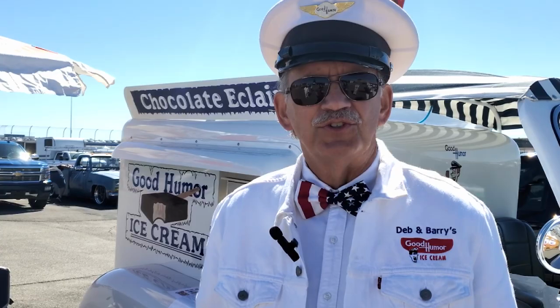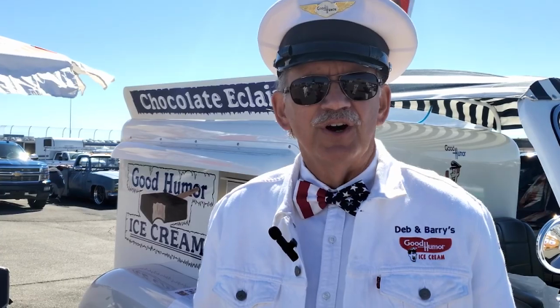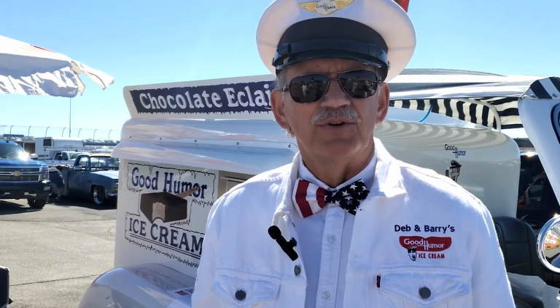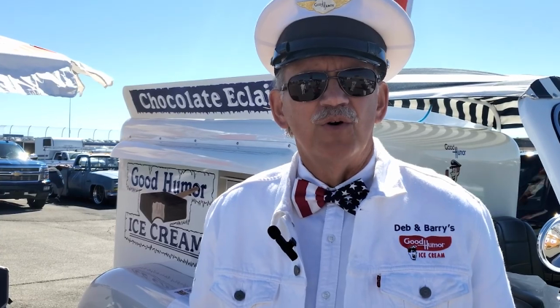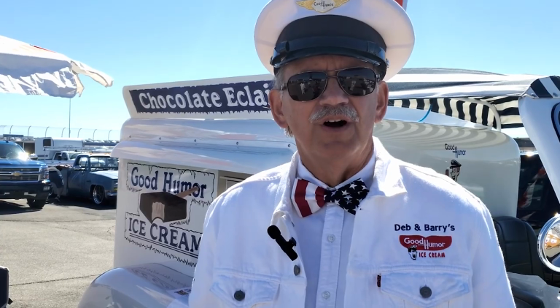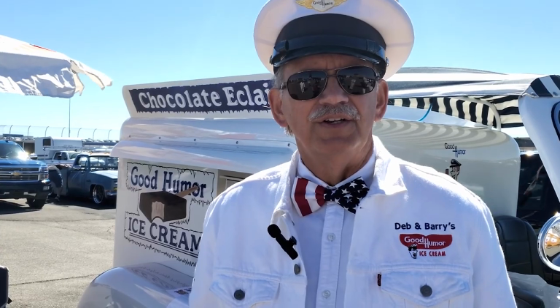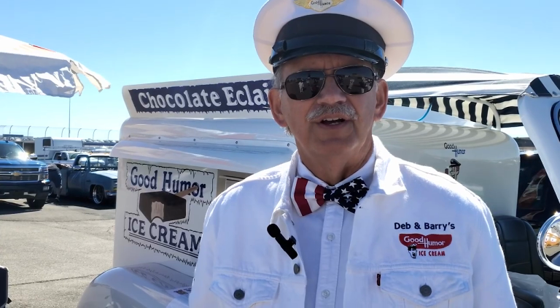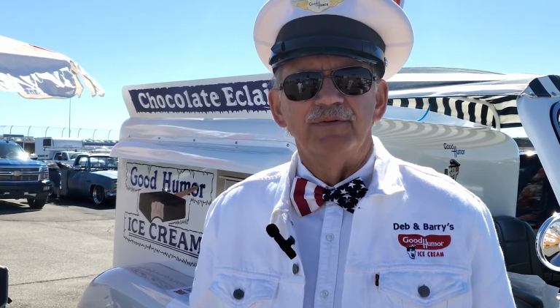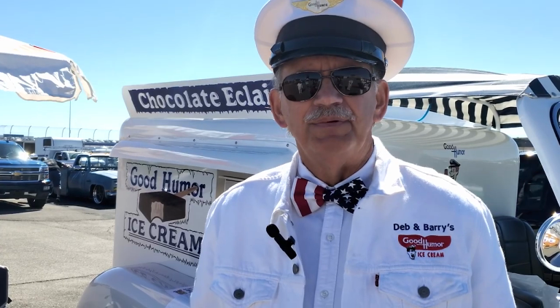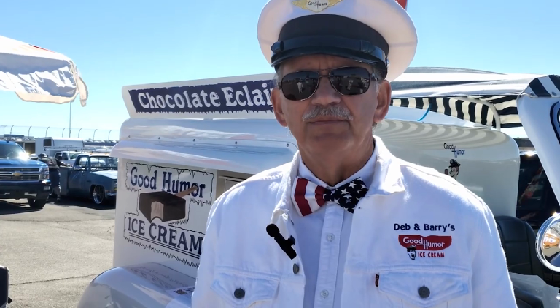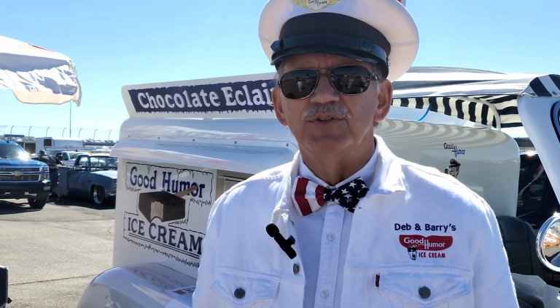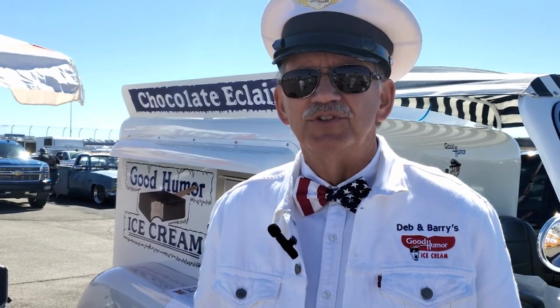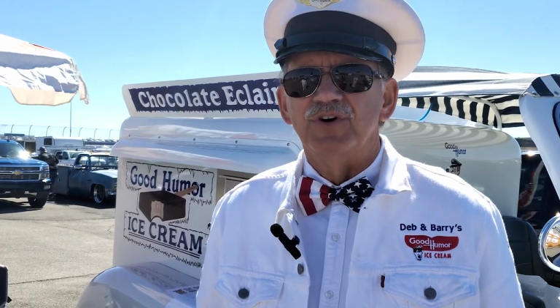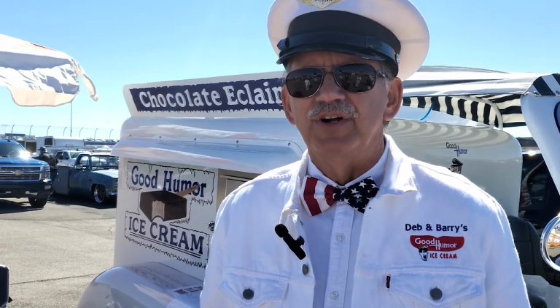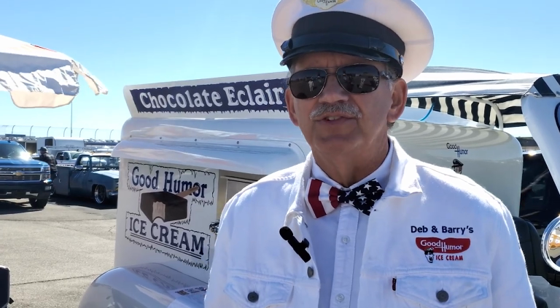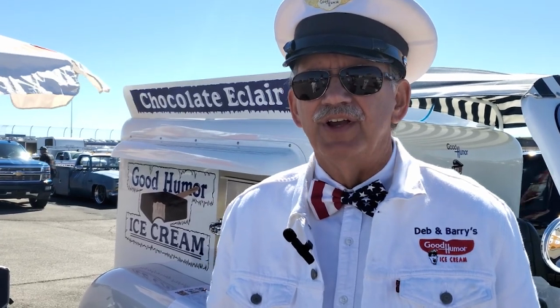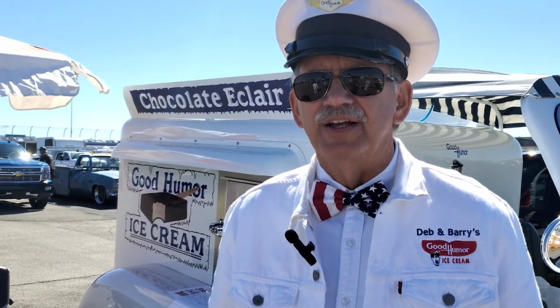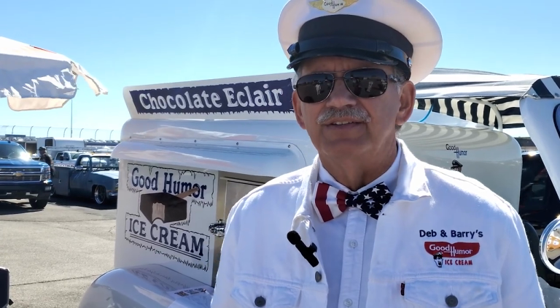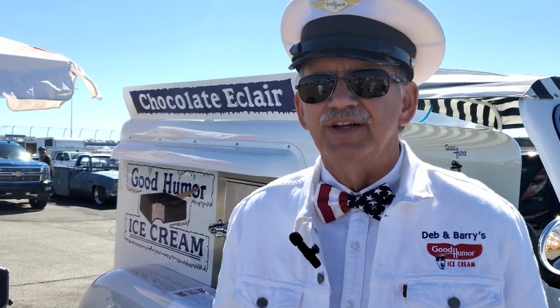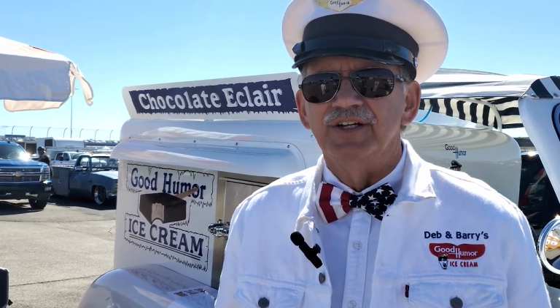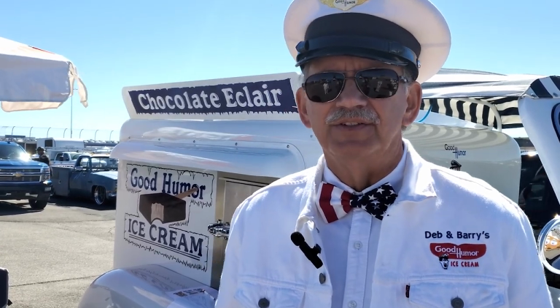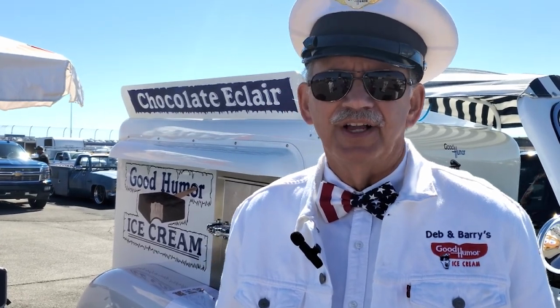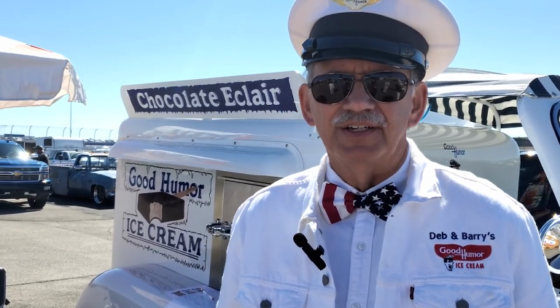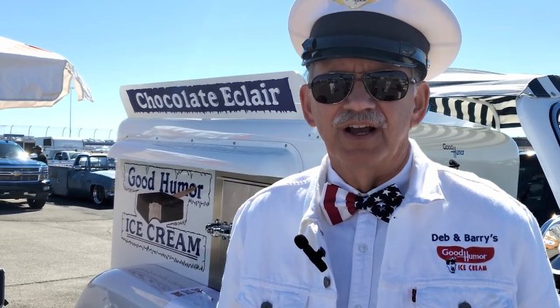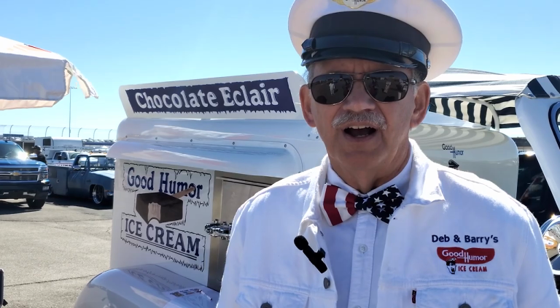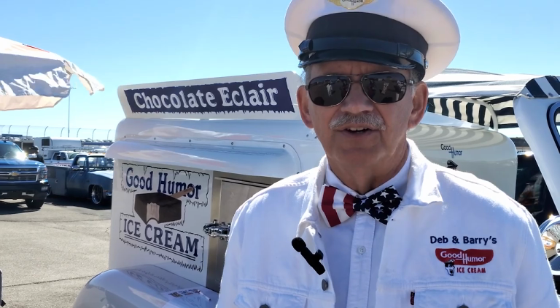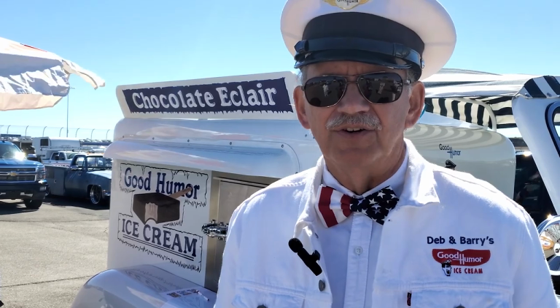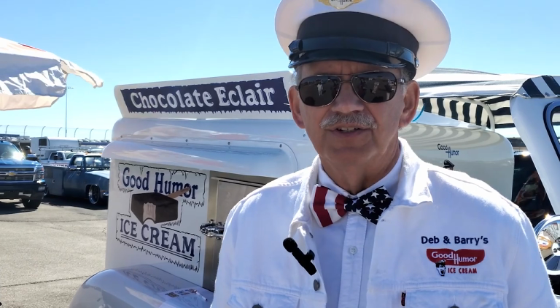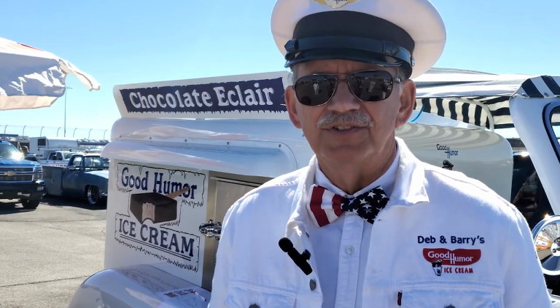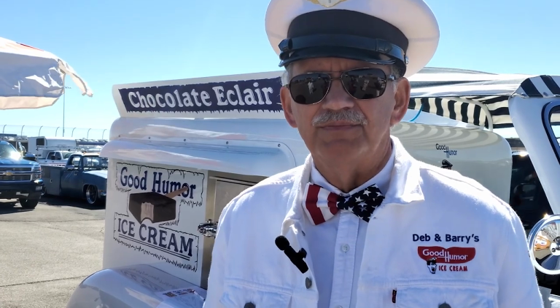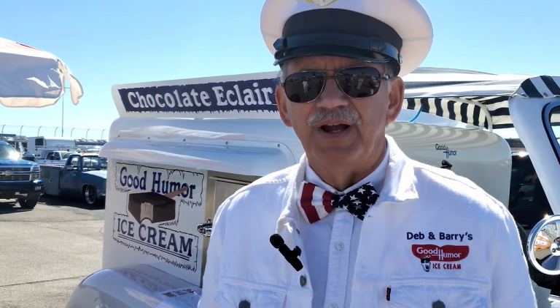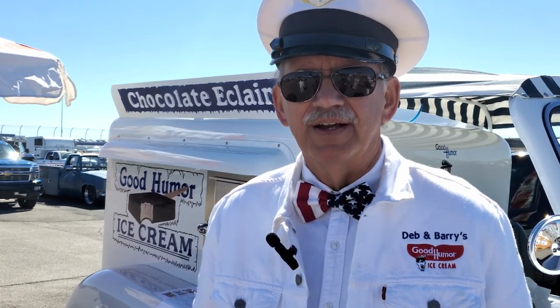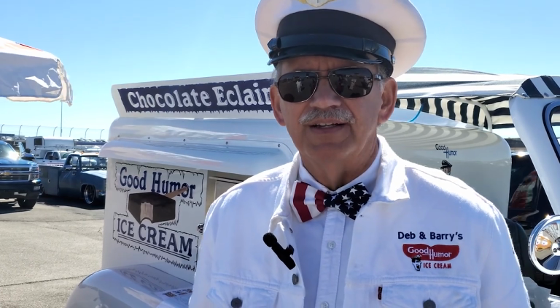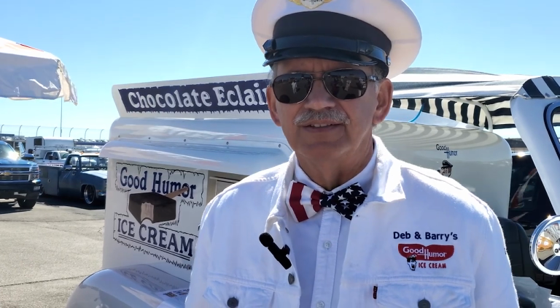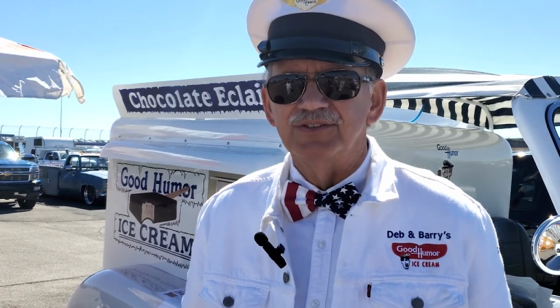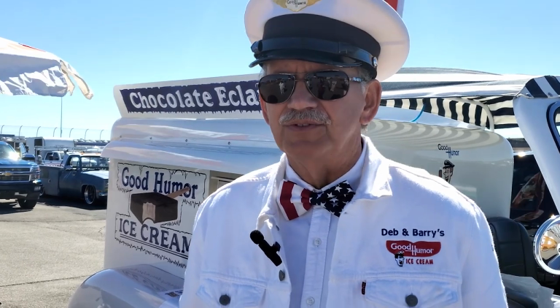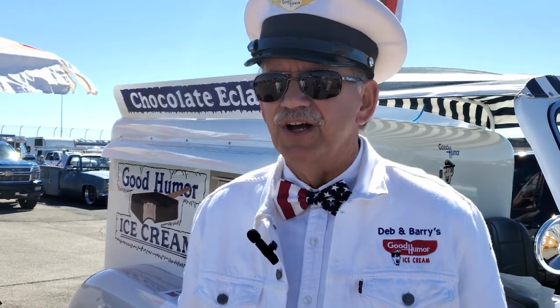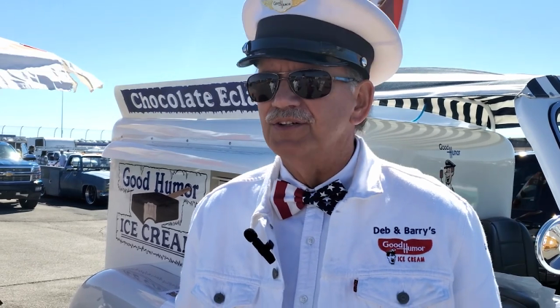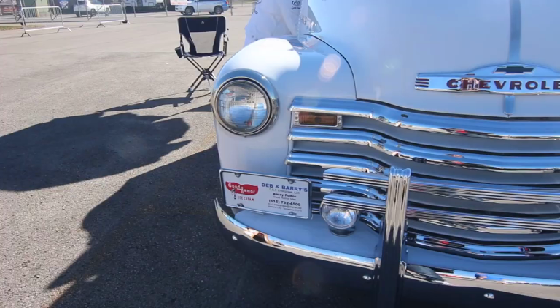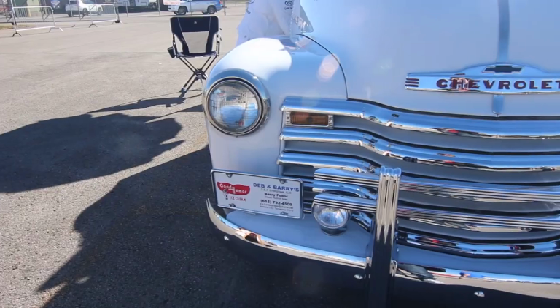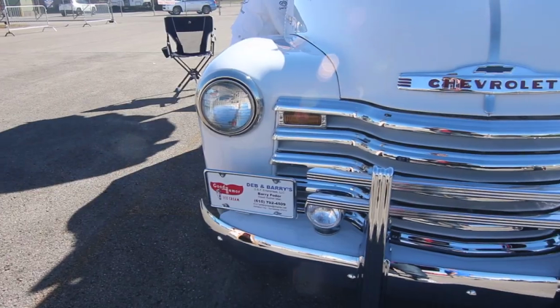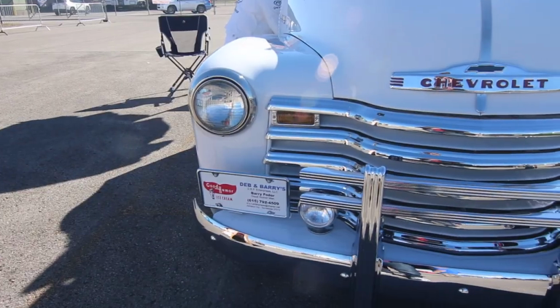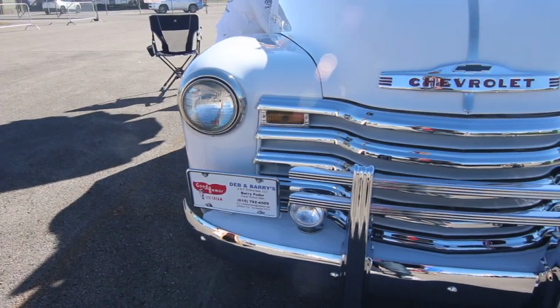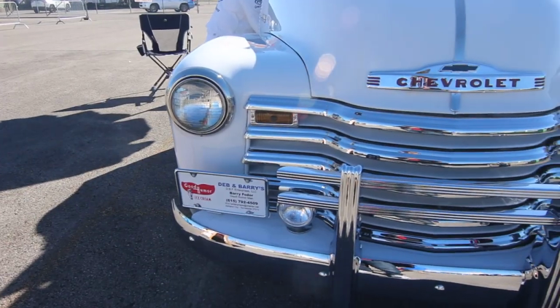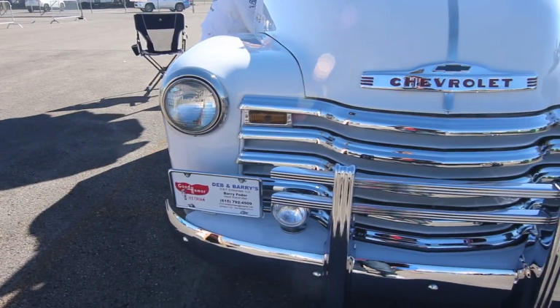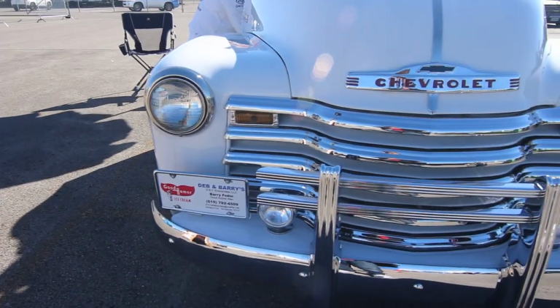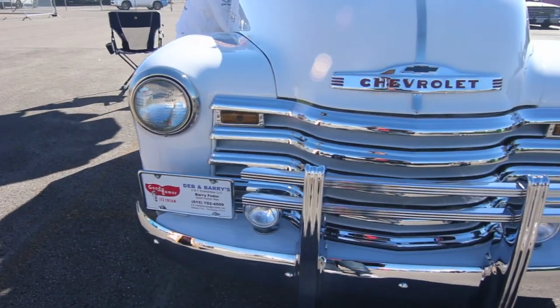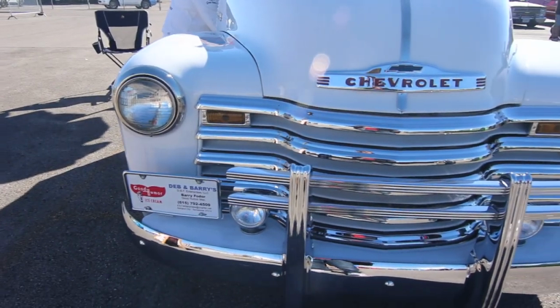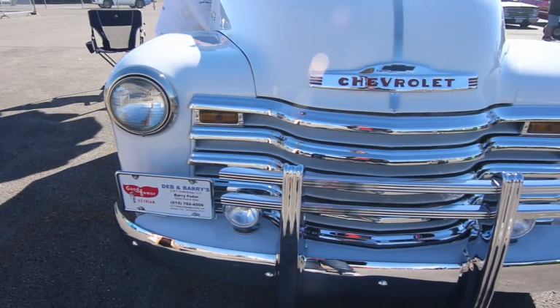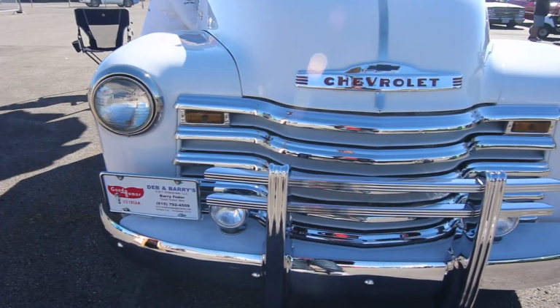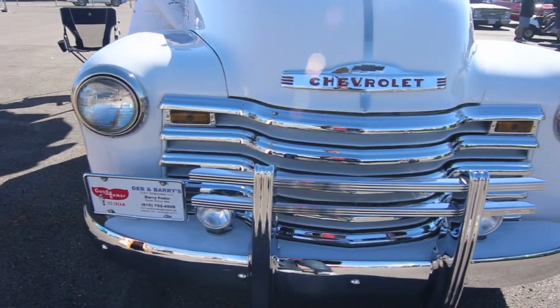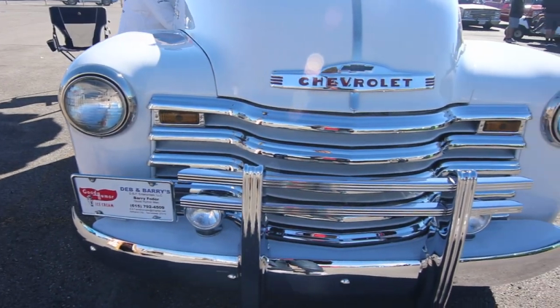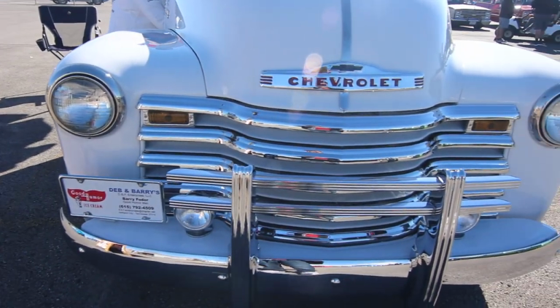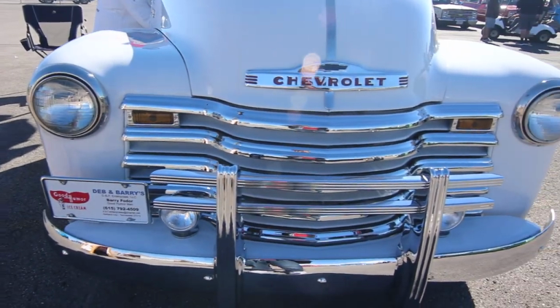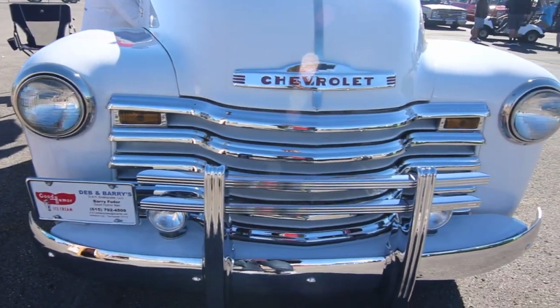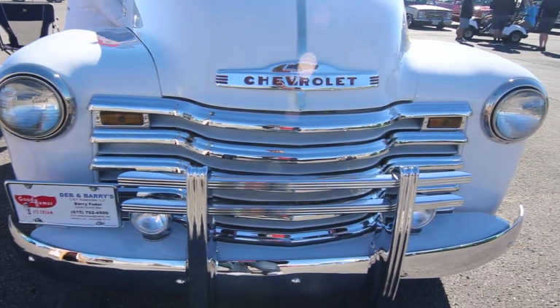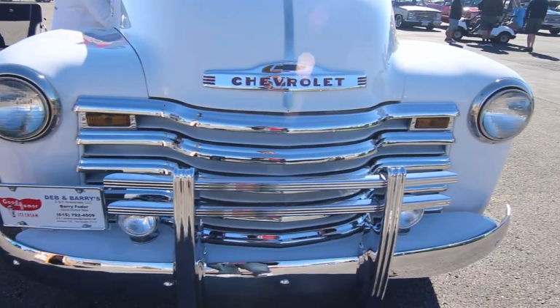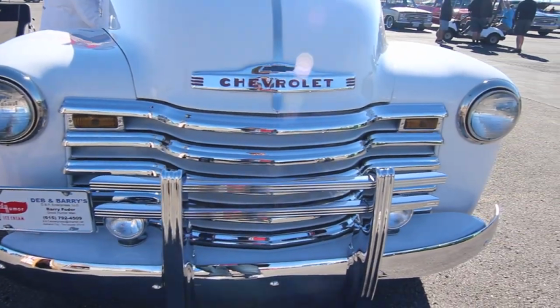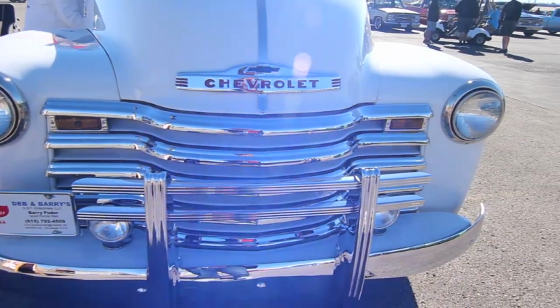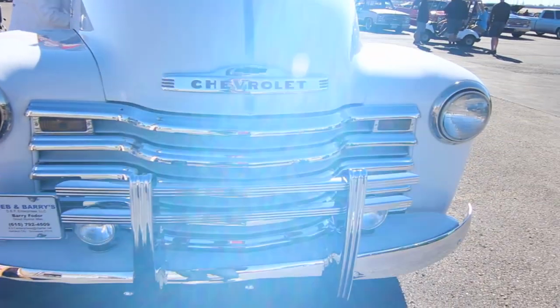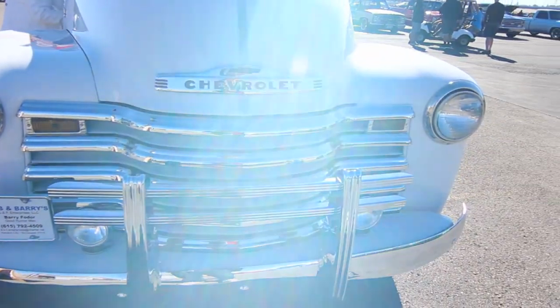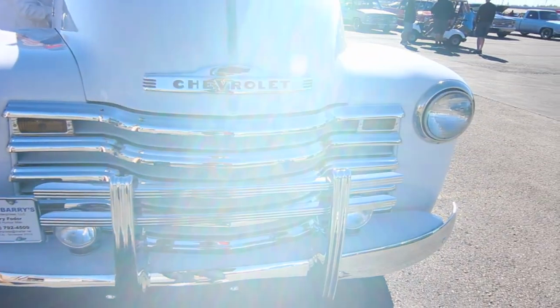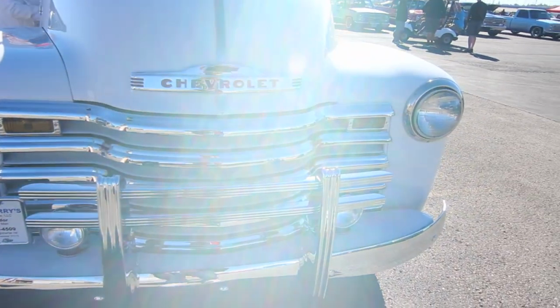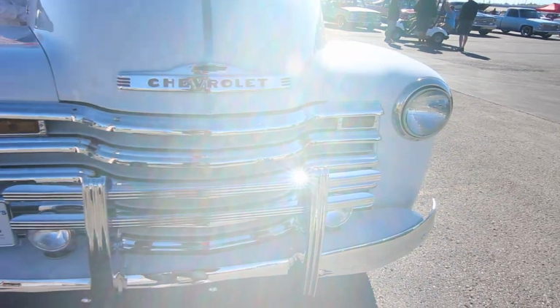The truck won people's choice at the Hilton Head Concourse back in 2017. It's been a lot of fun — people love it.